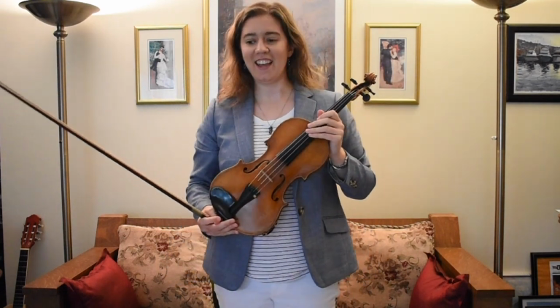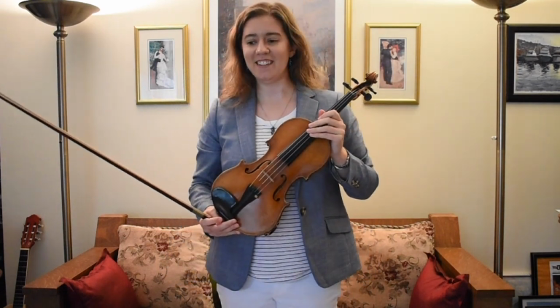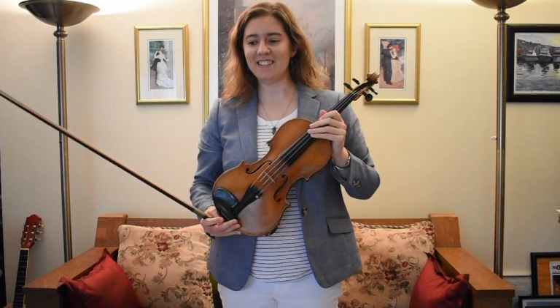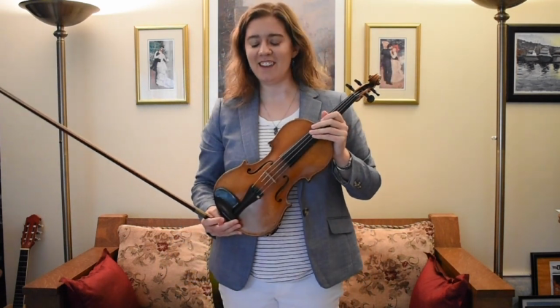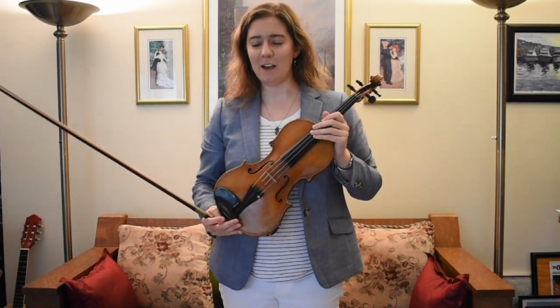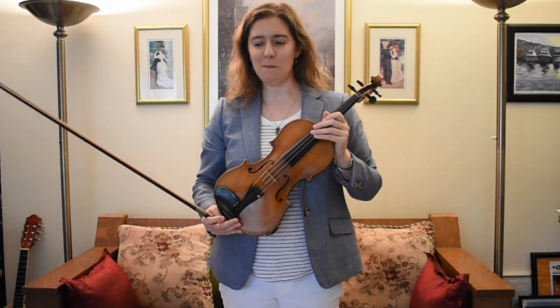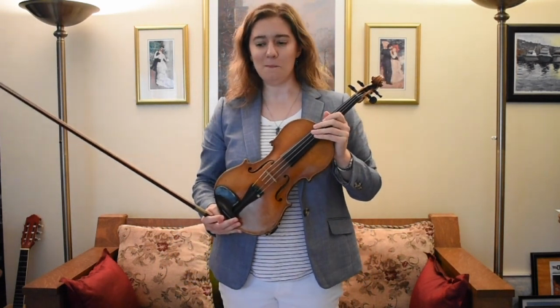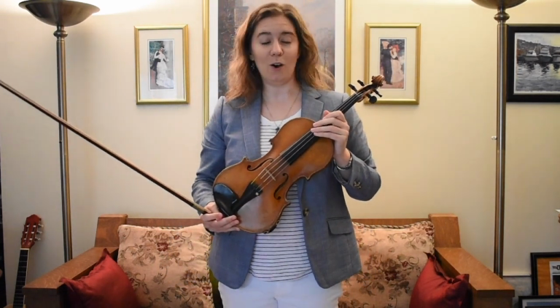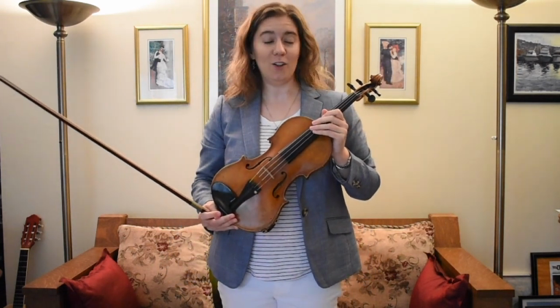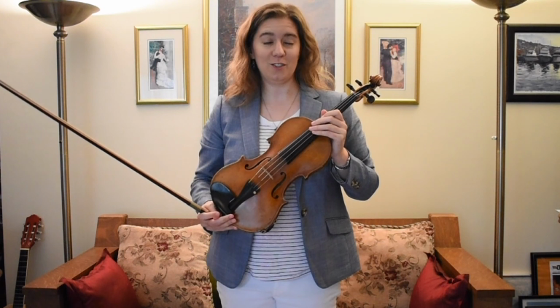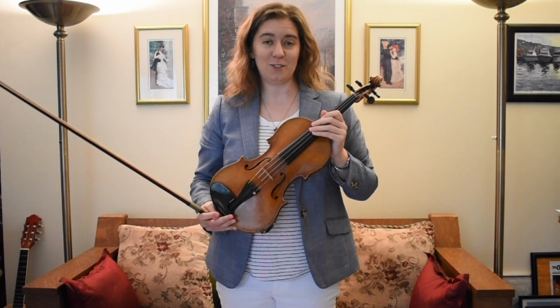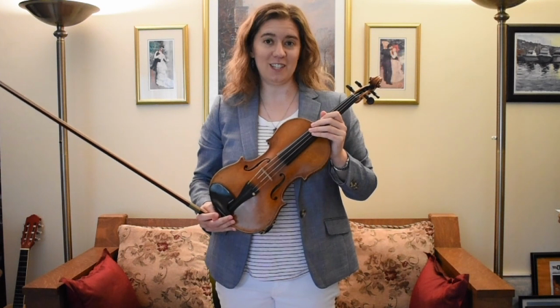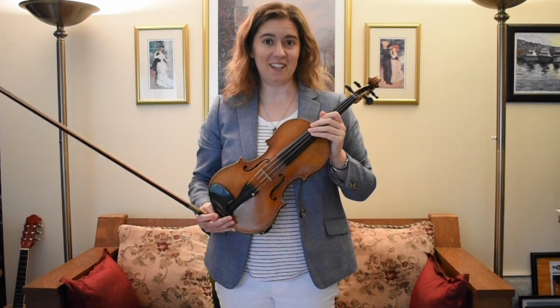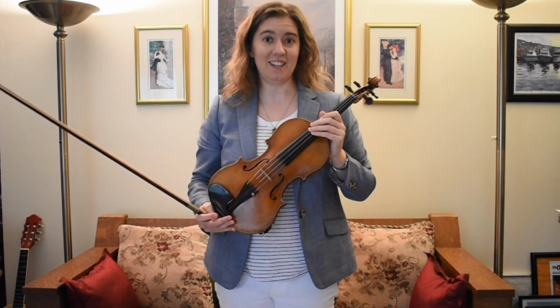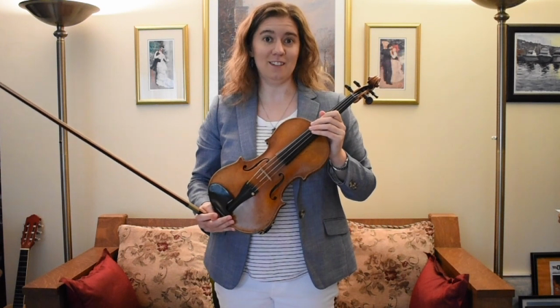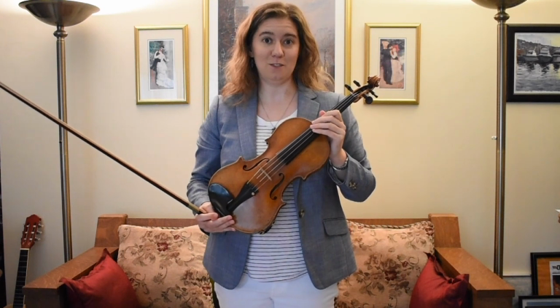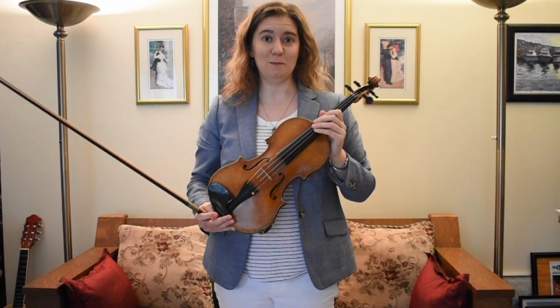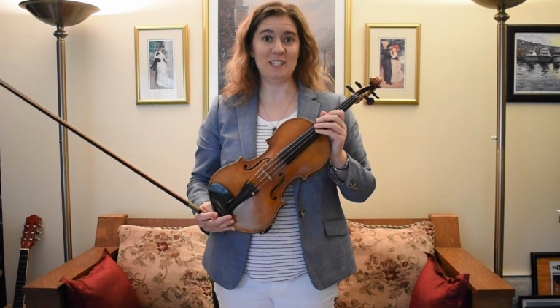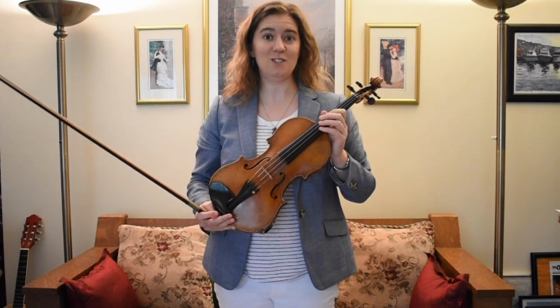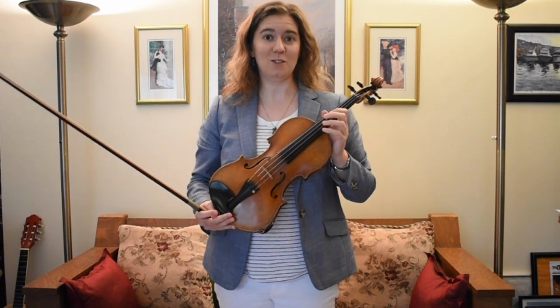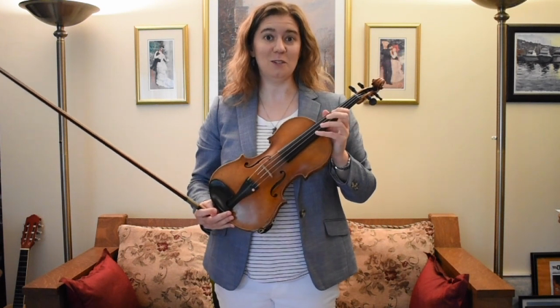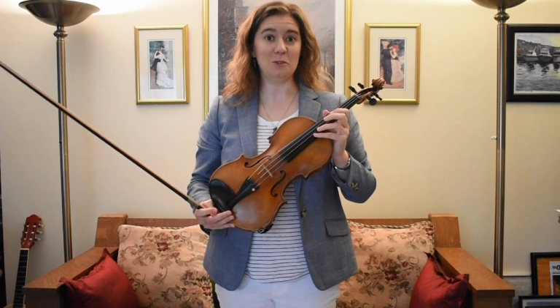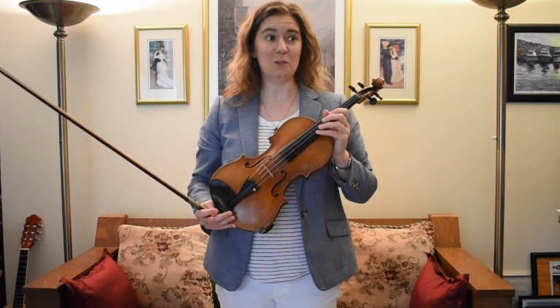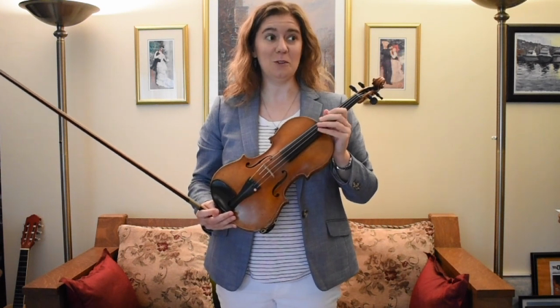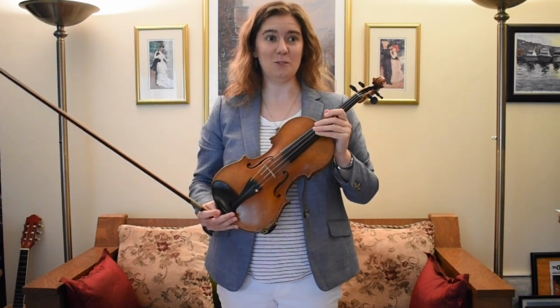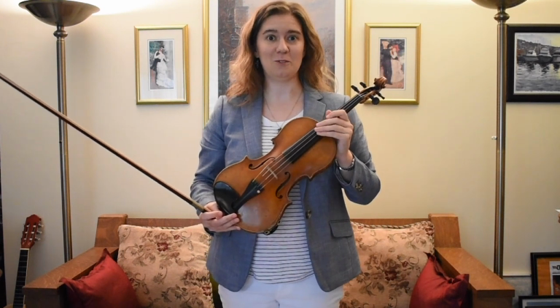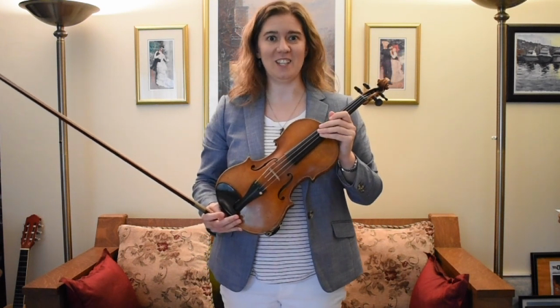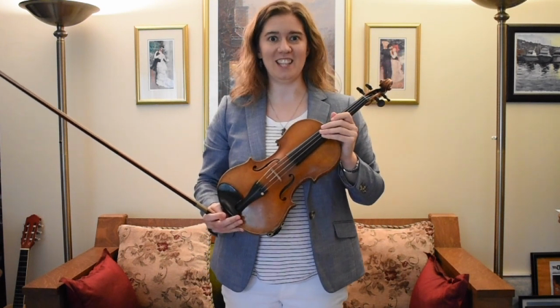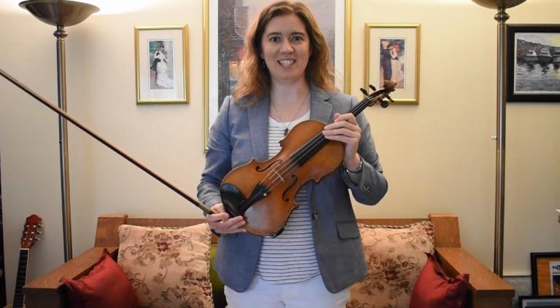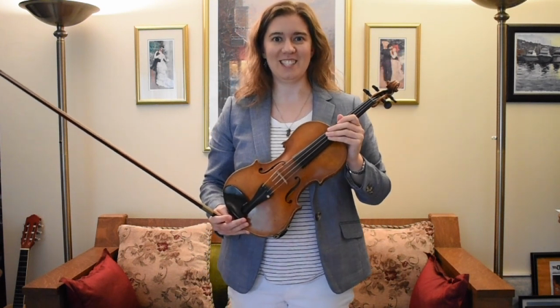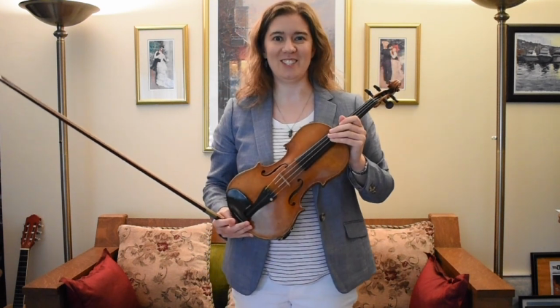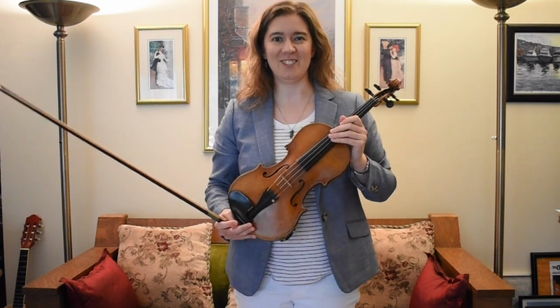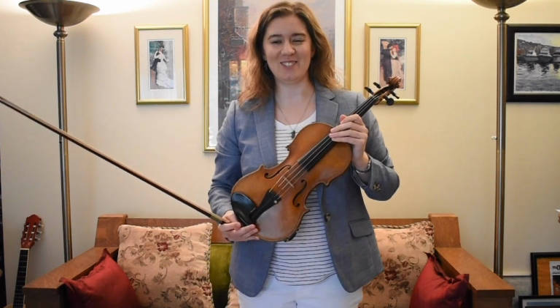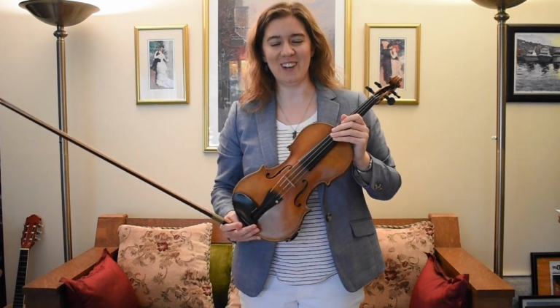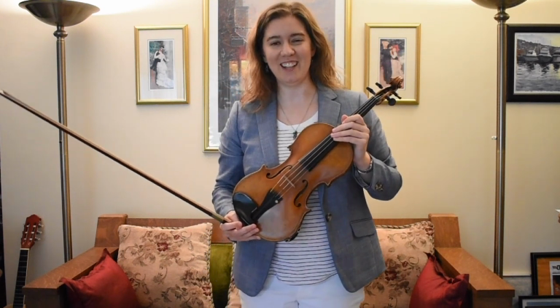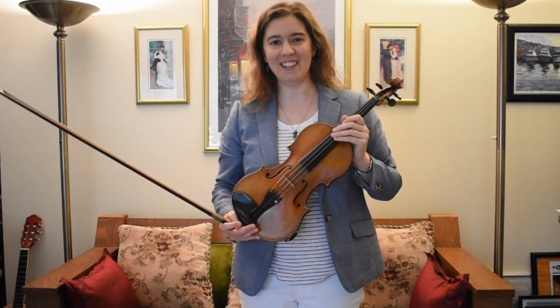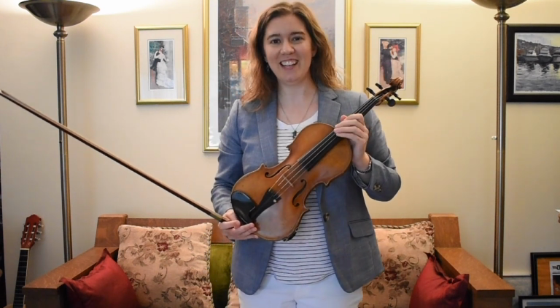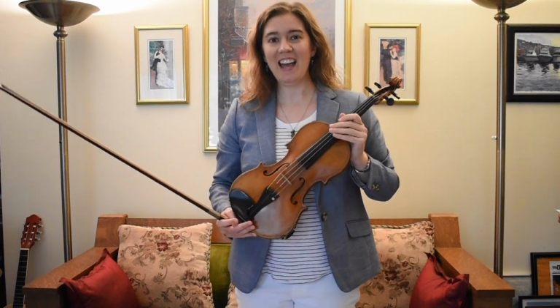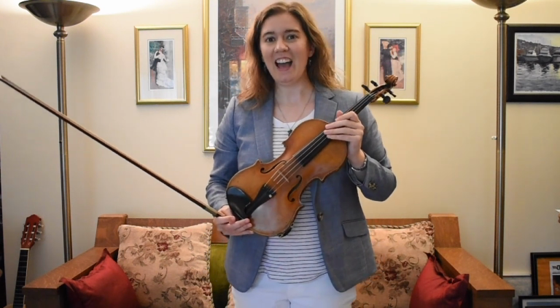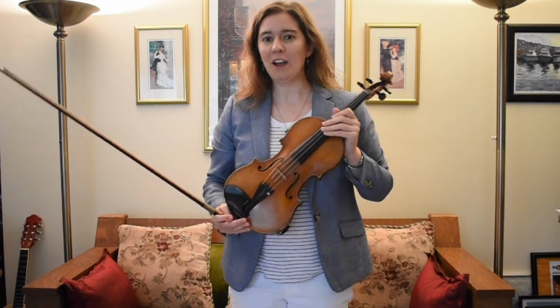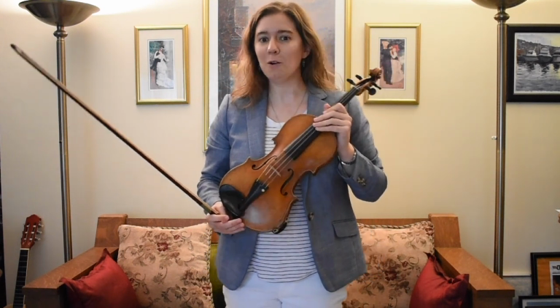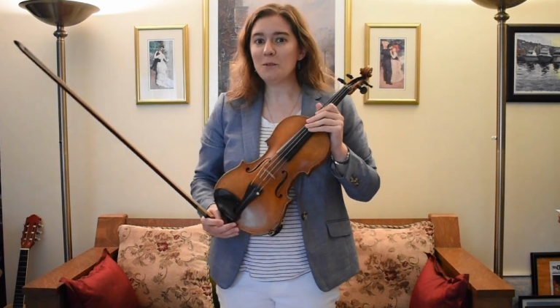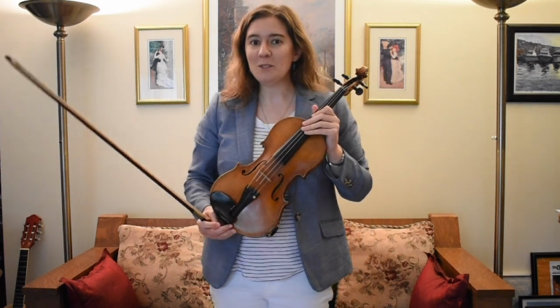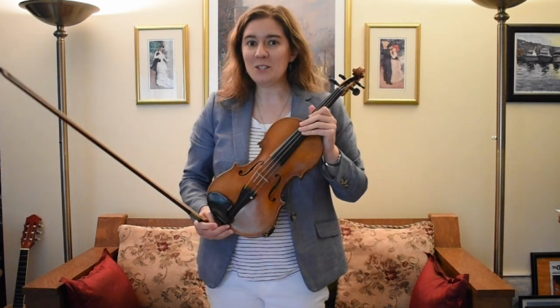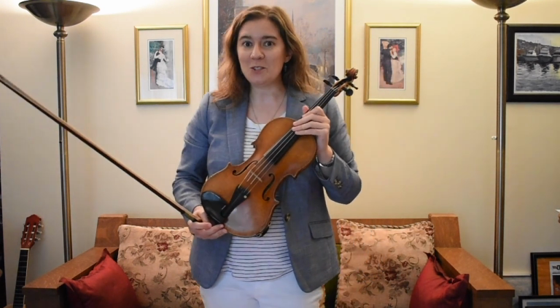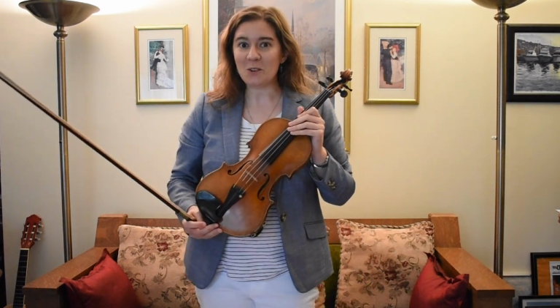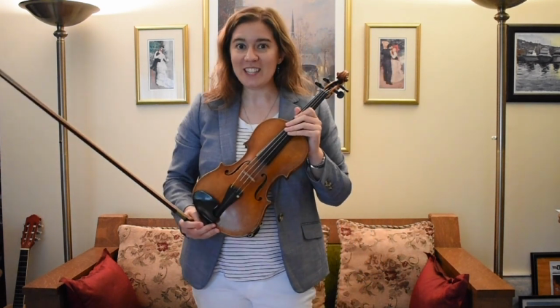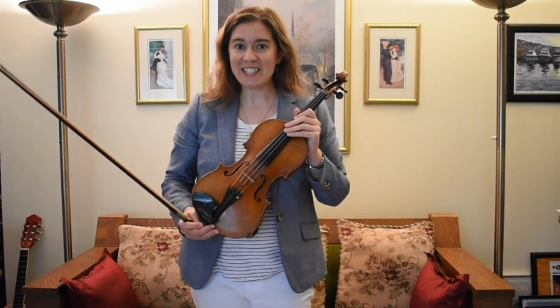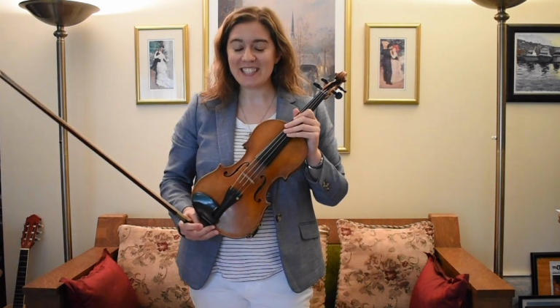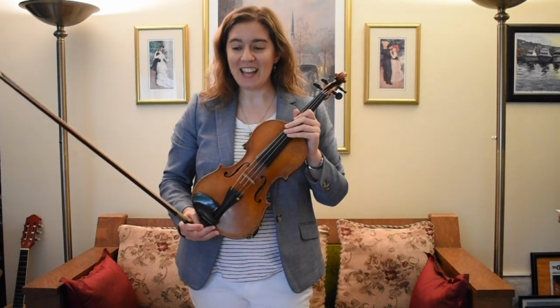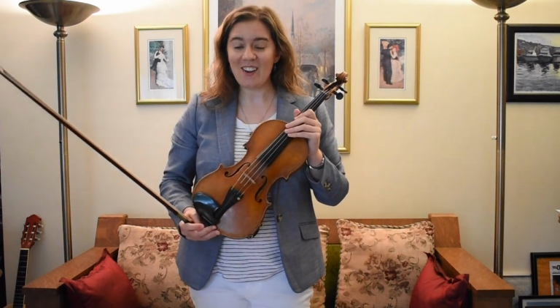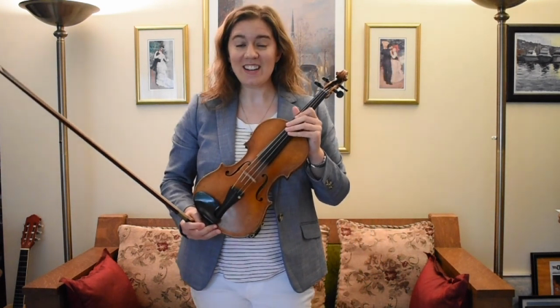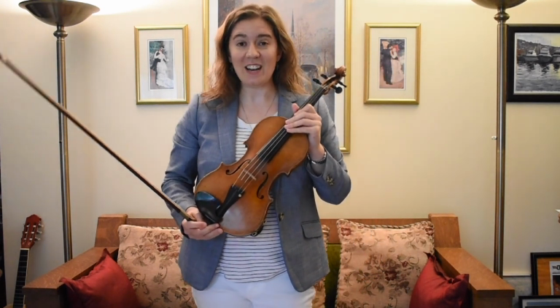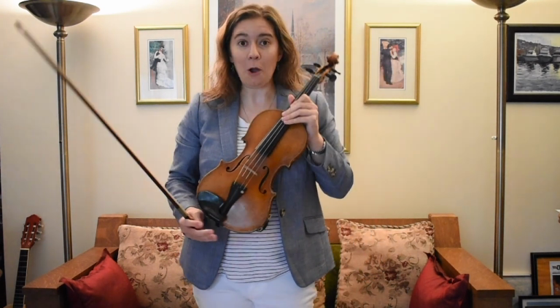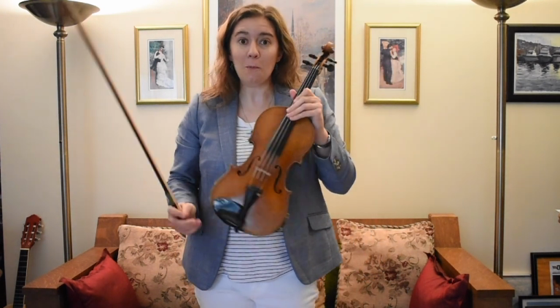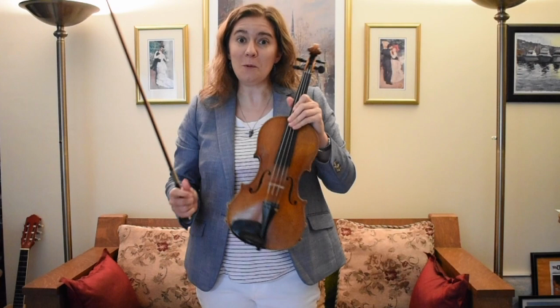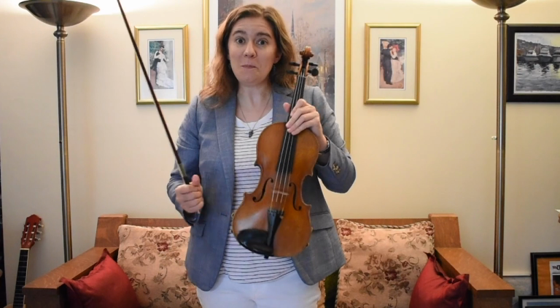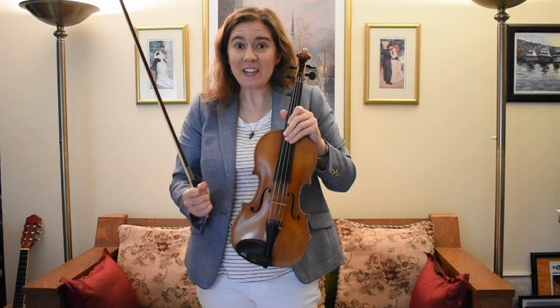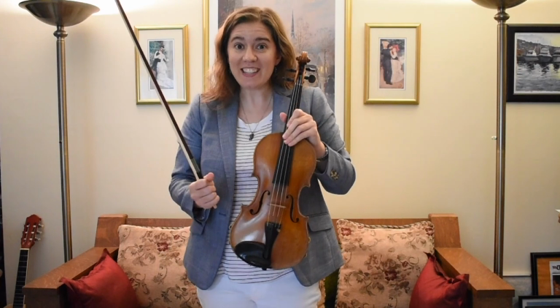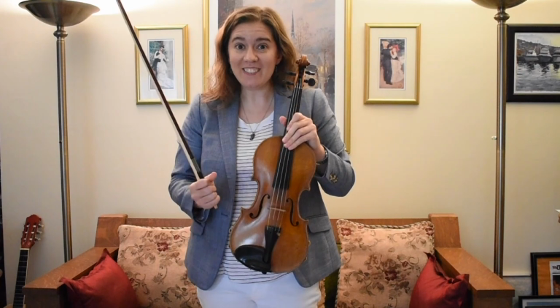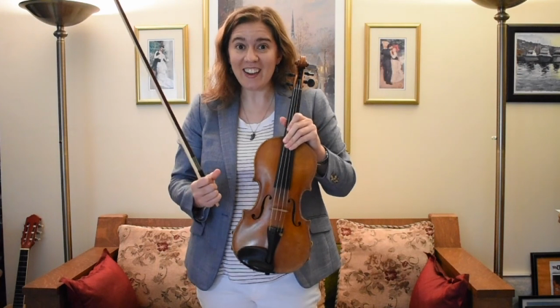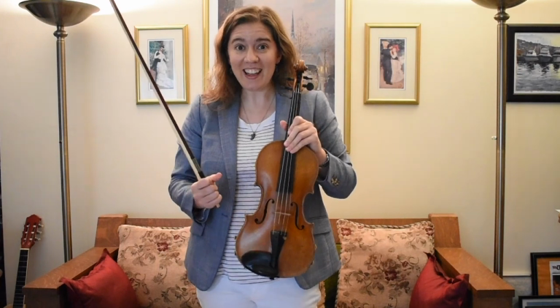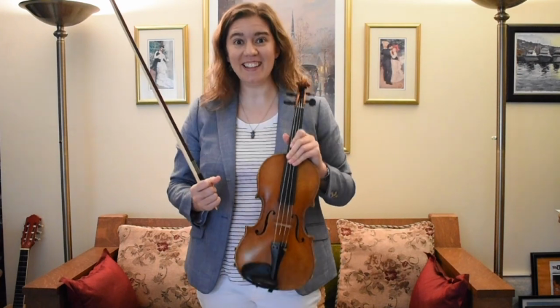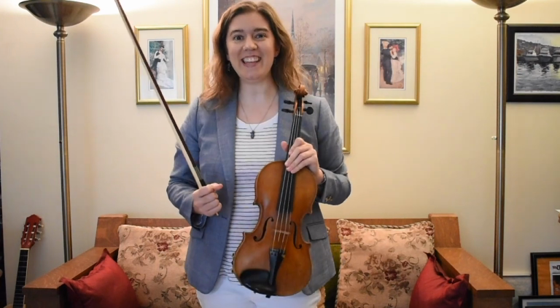And all the string instruments, you can do those three things to as well. I hope you enjoyed this, and I hope you pick the violin — you can do it!